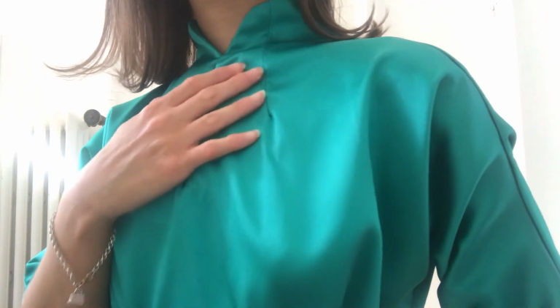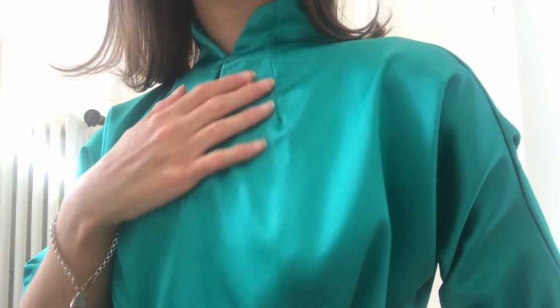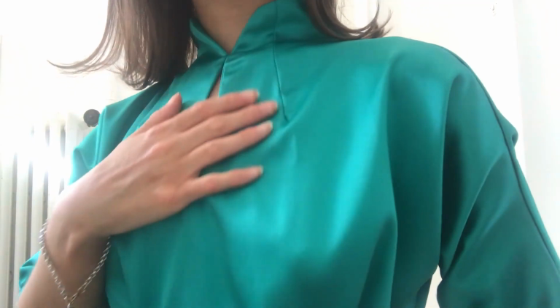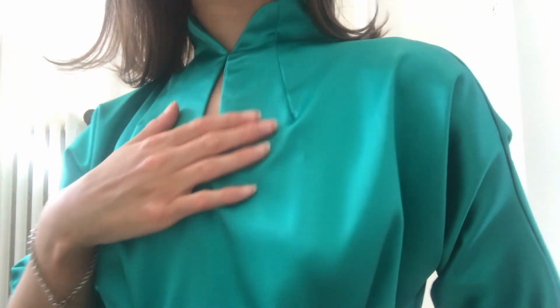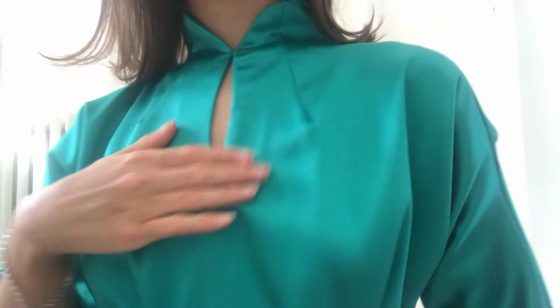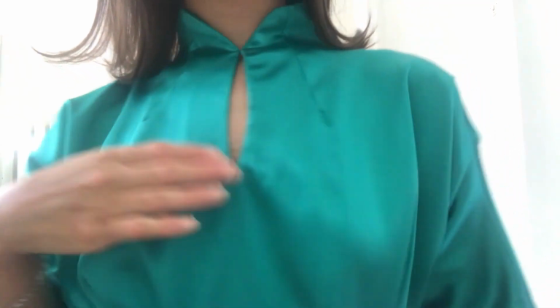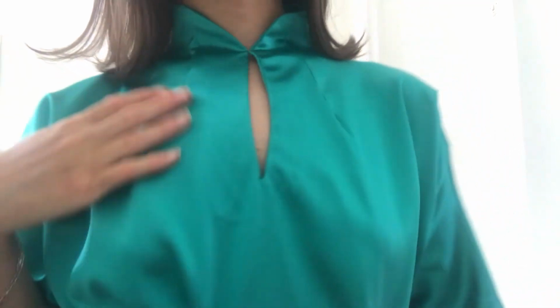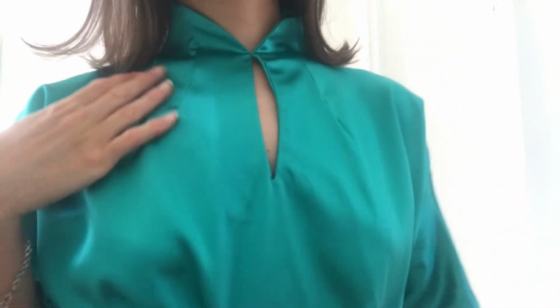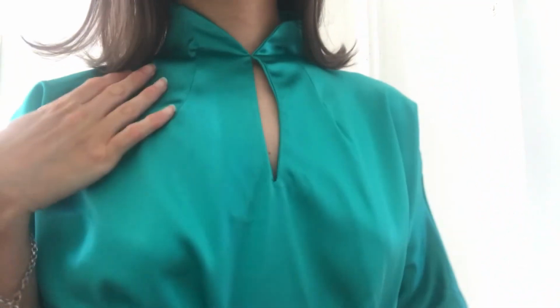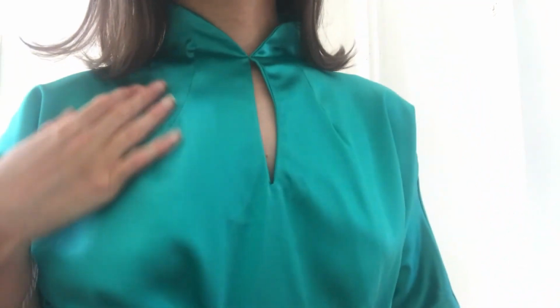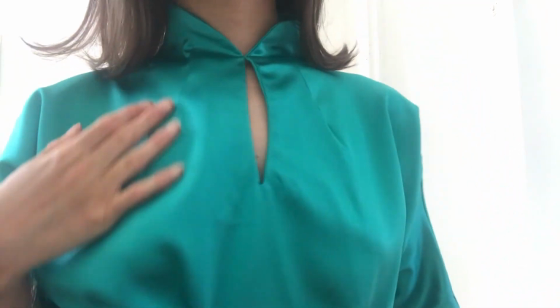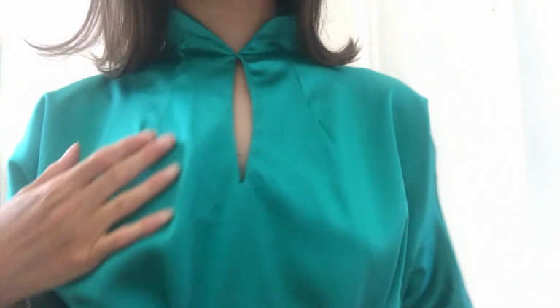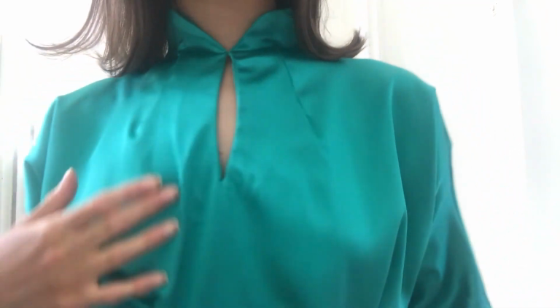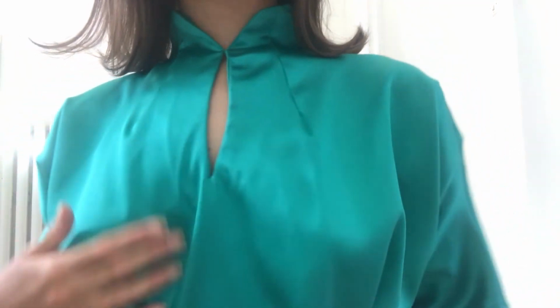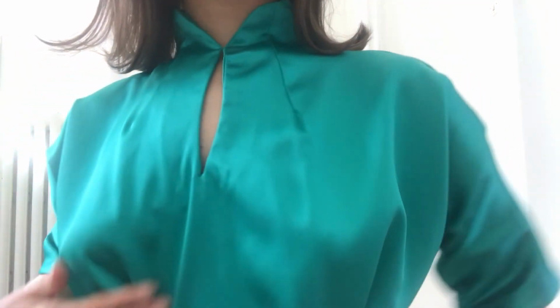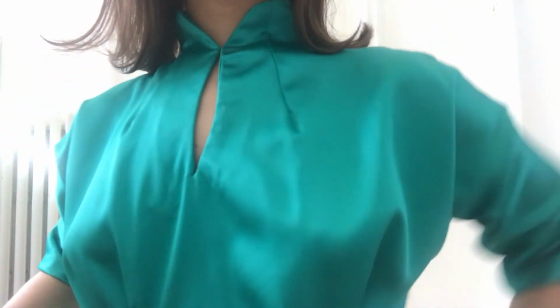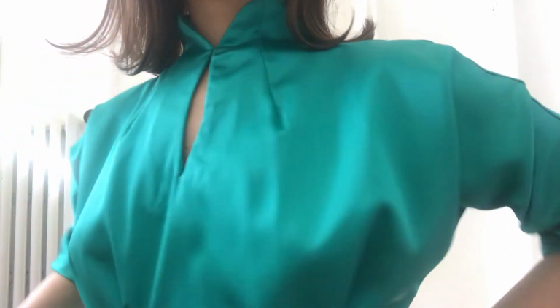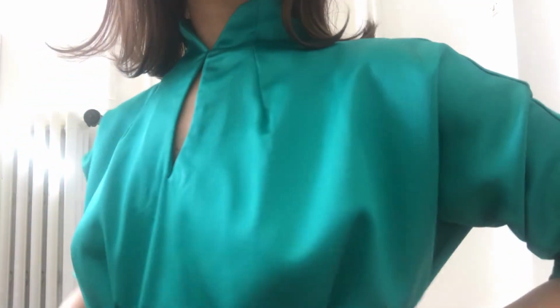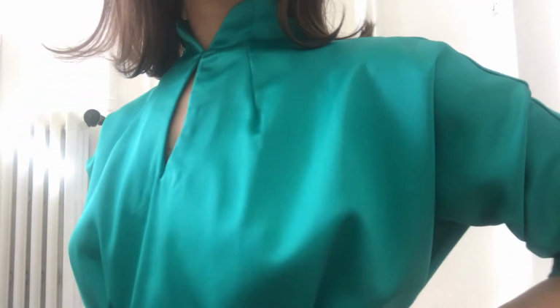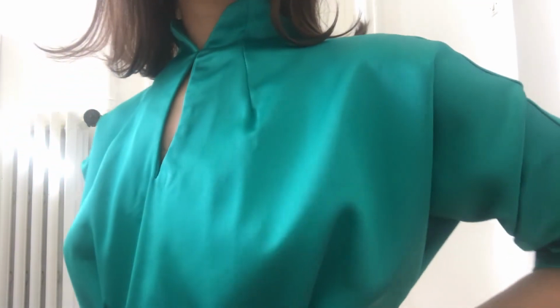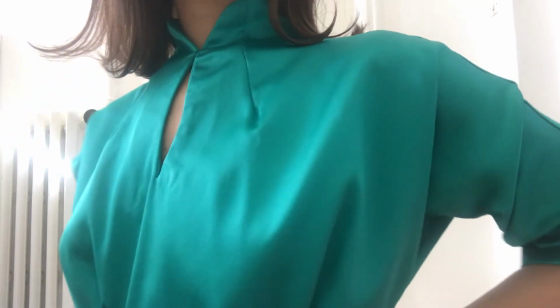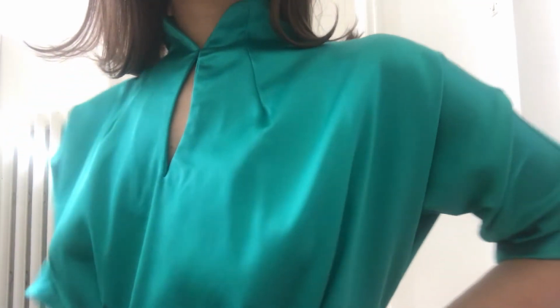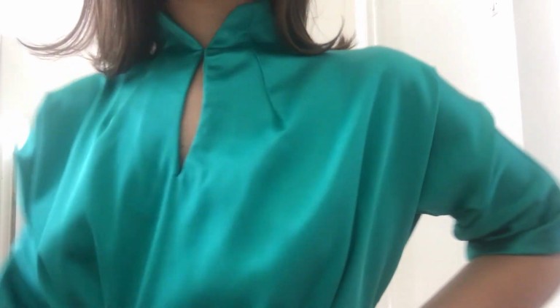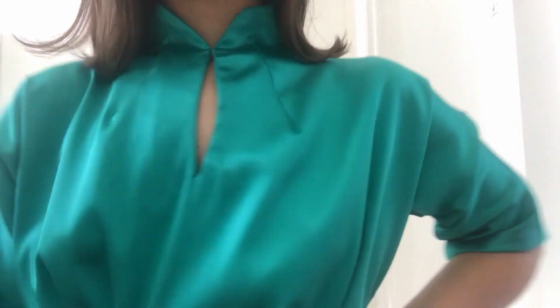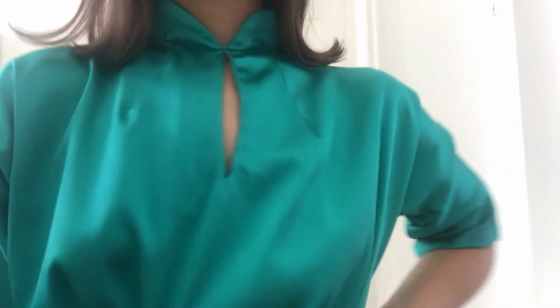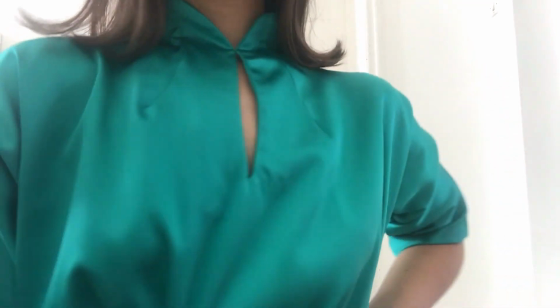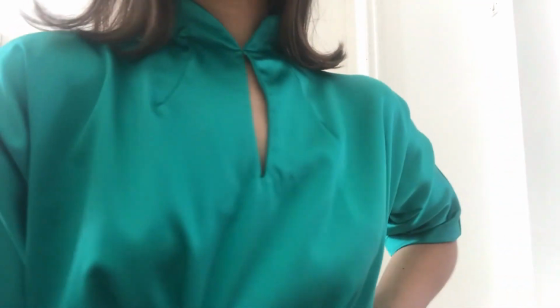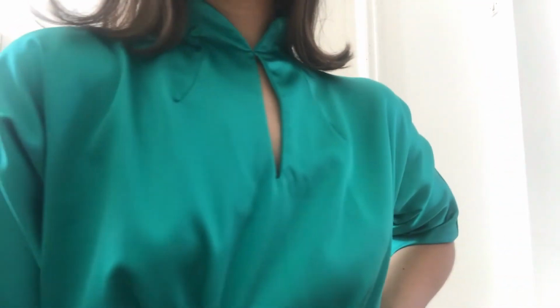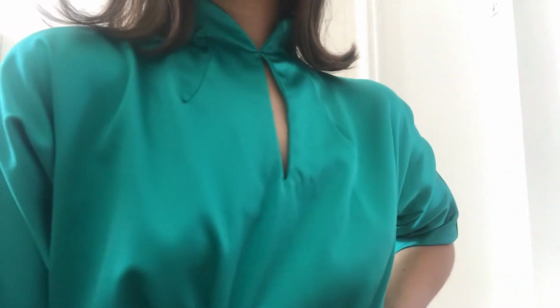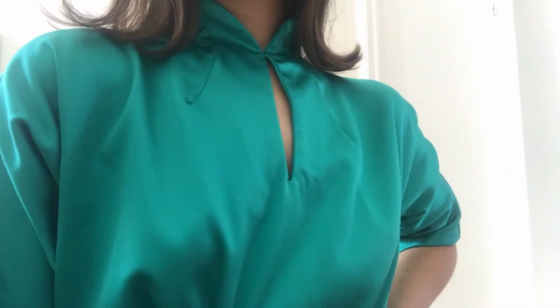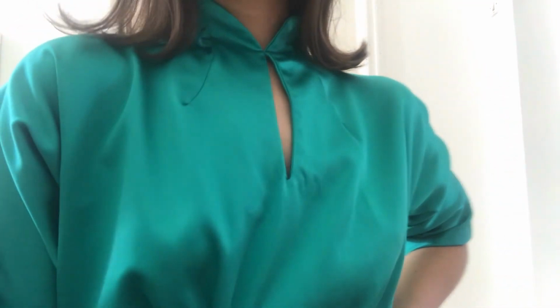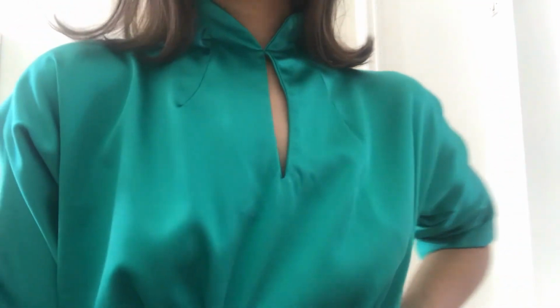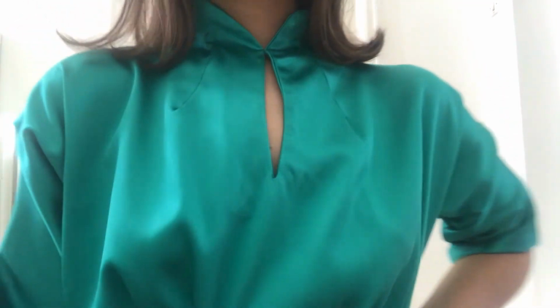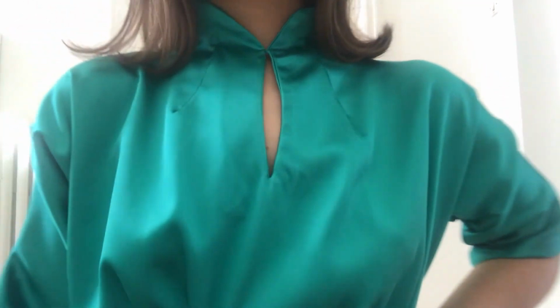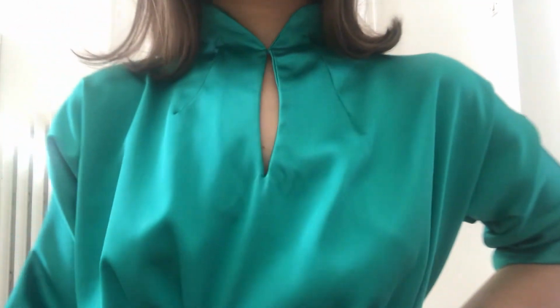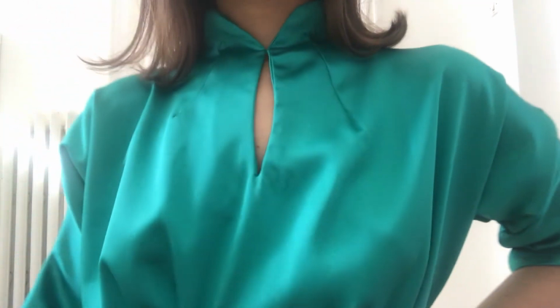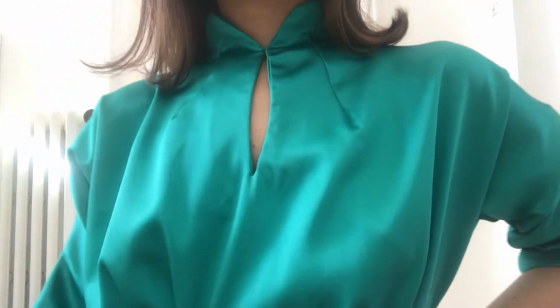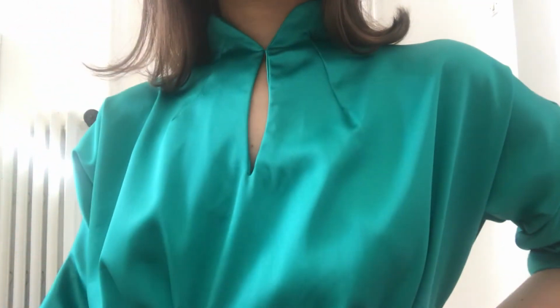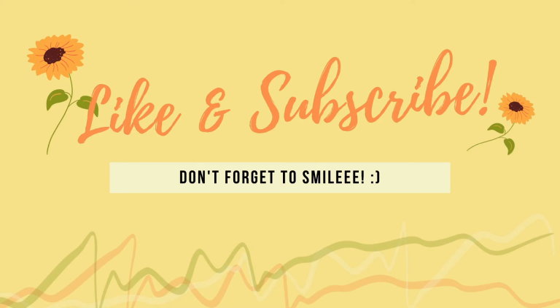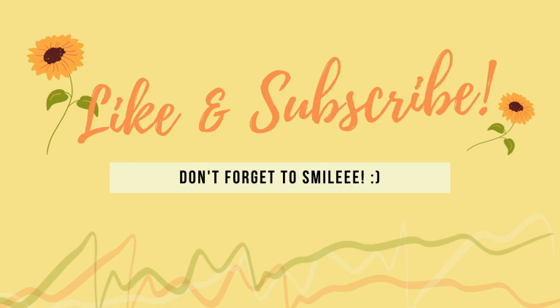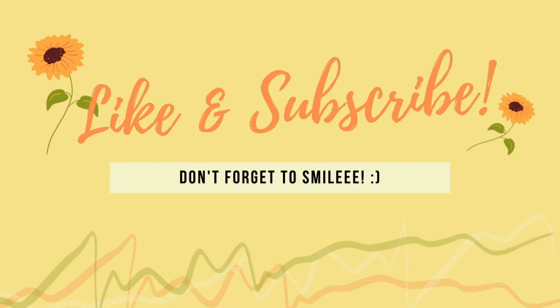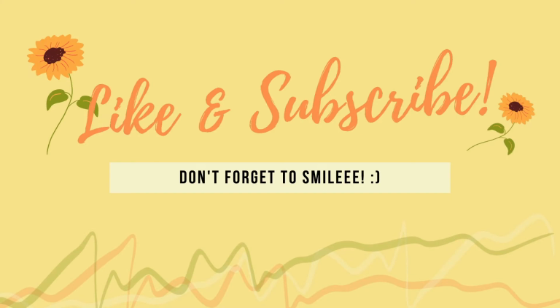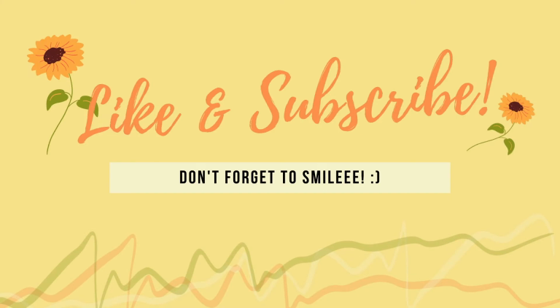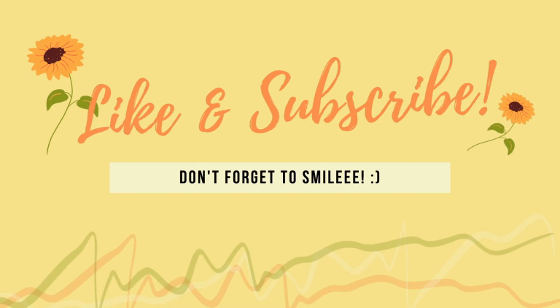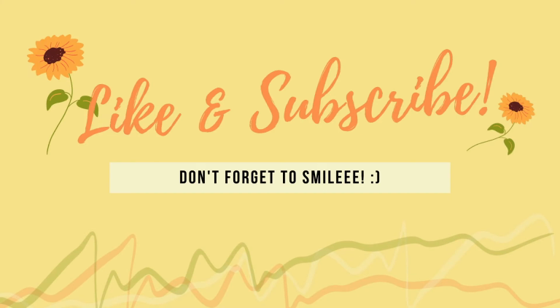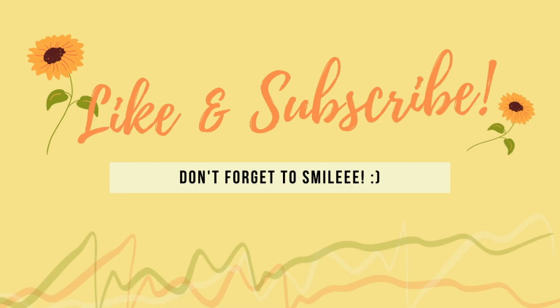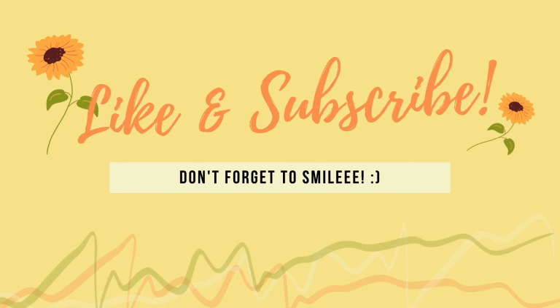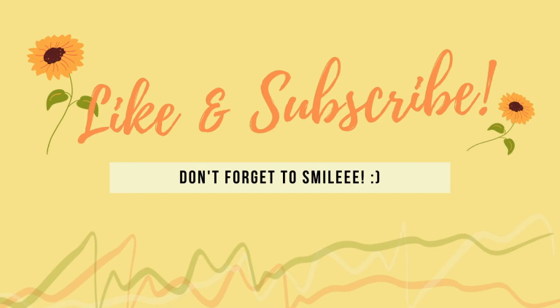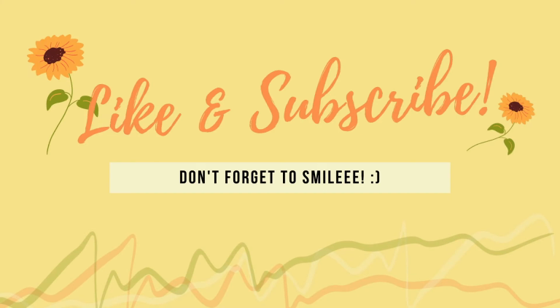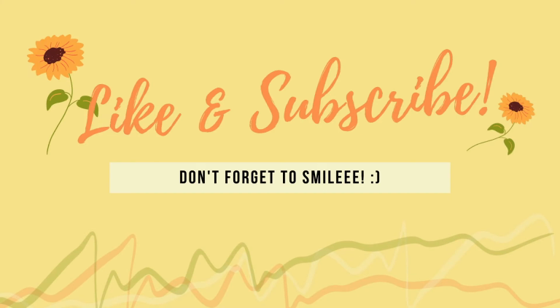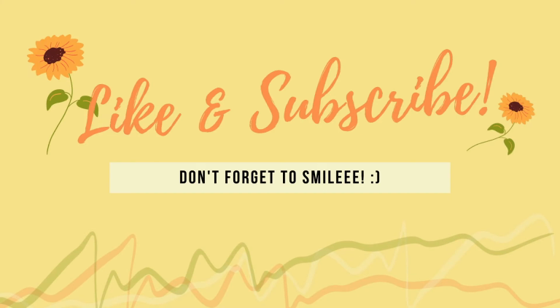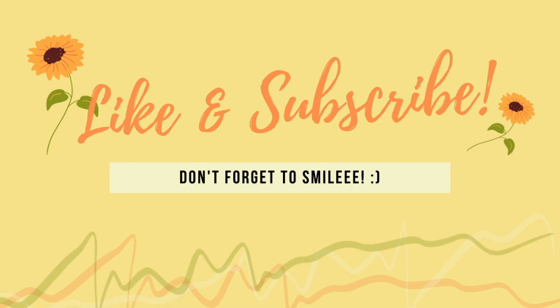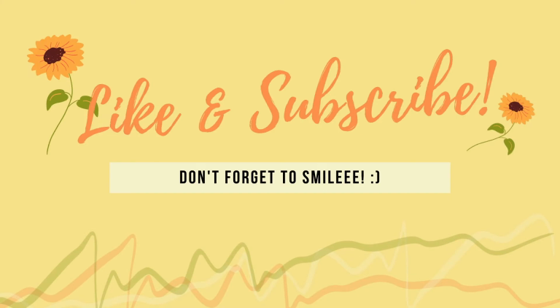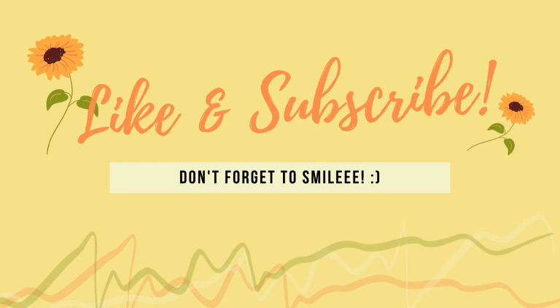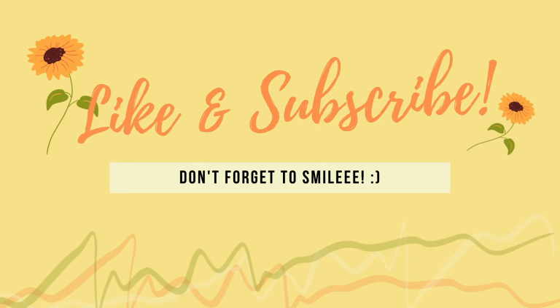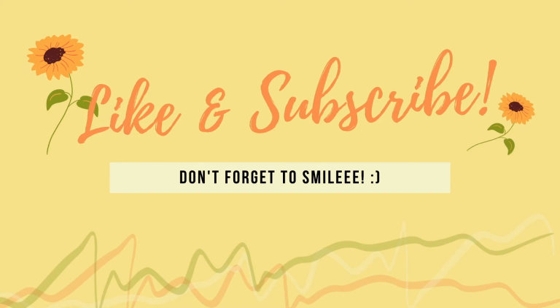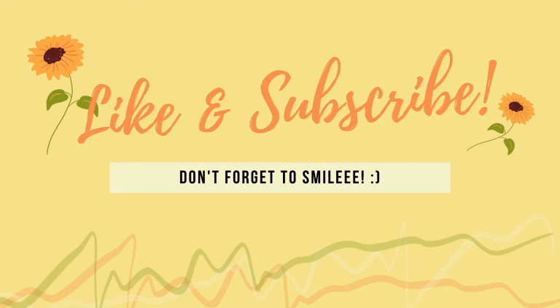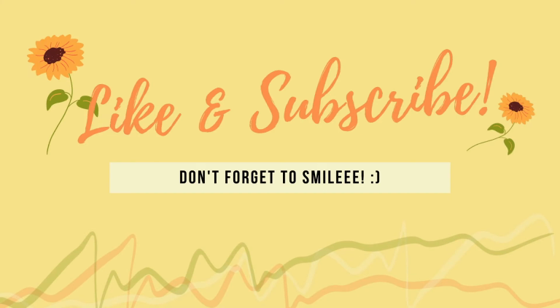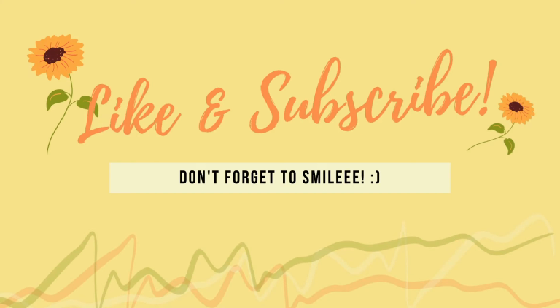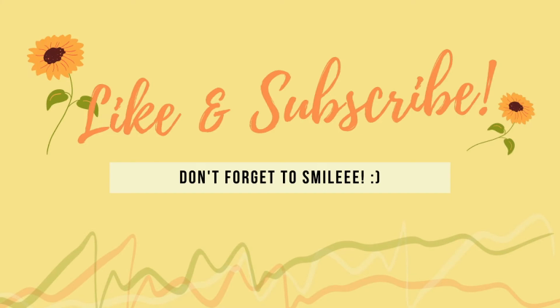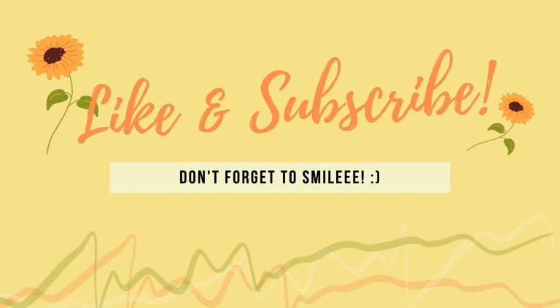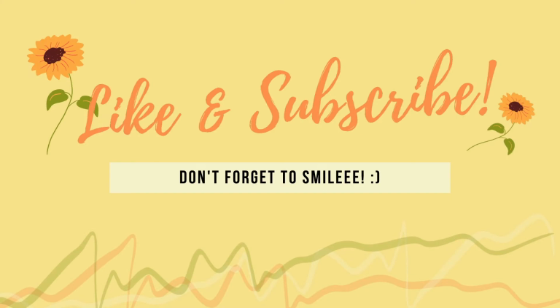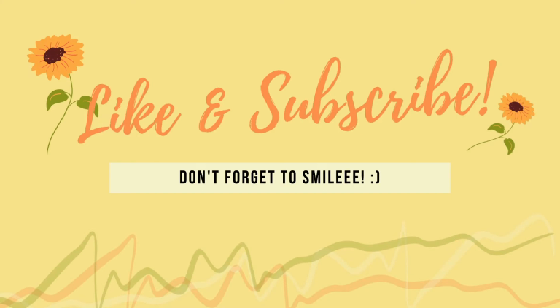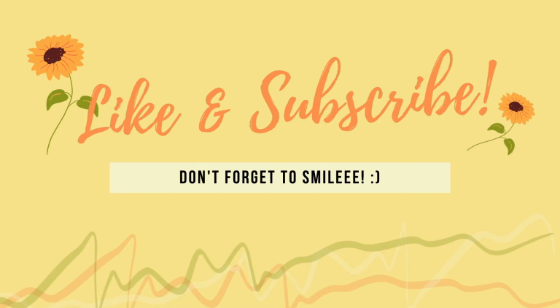You just need to find the right shiny silky fabric and you're halfway there. Thanks for watching and I hope you liked the video. See you next time. Bye!